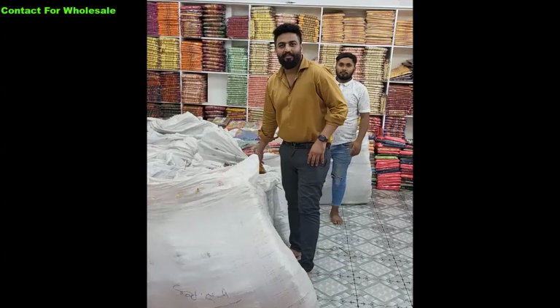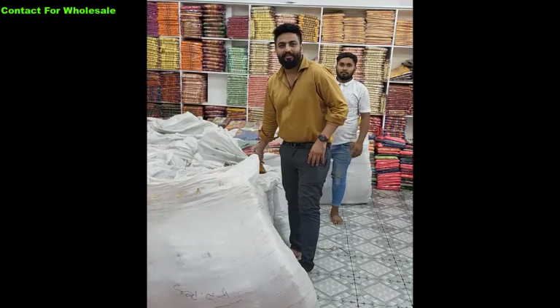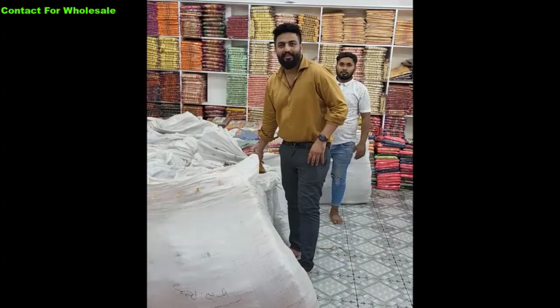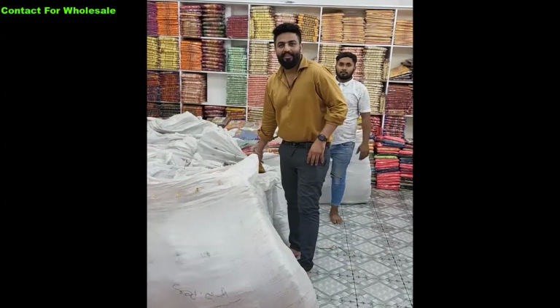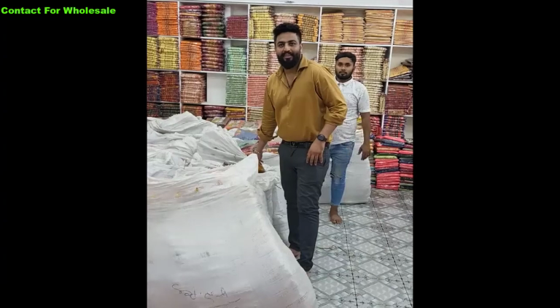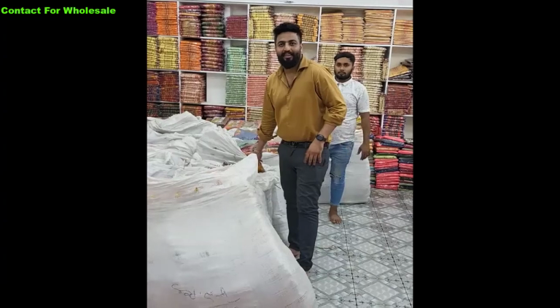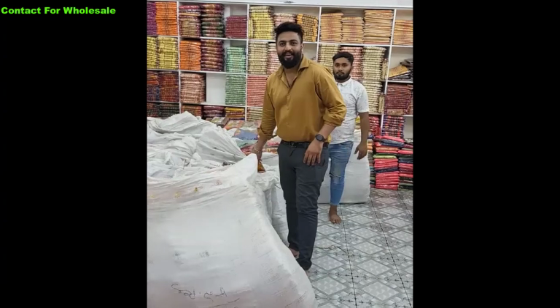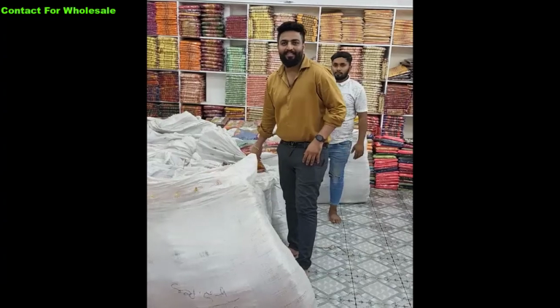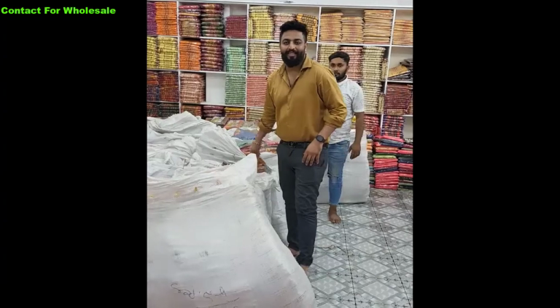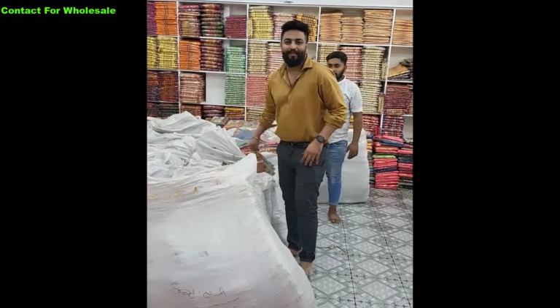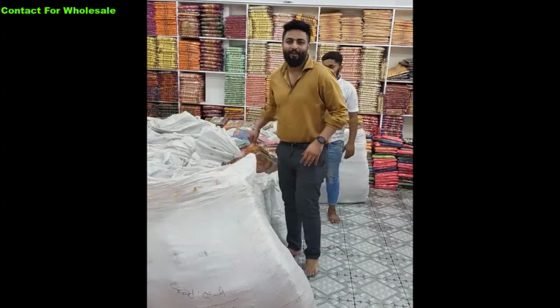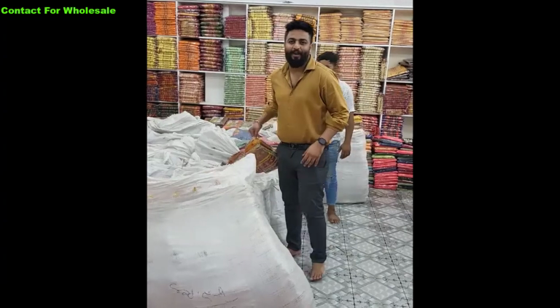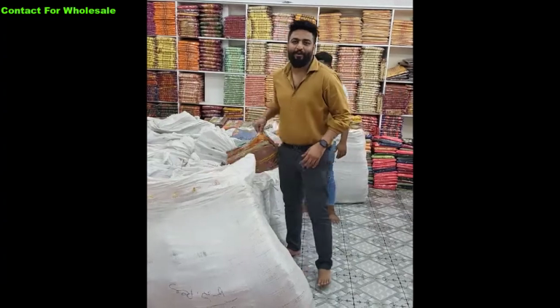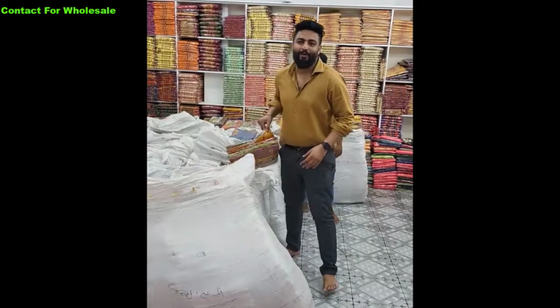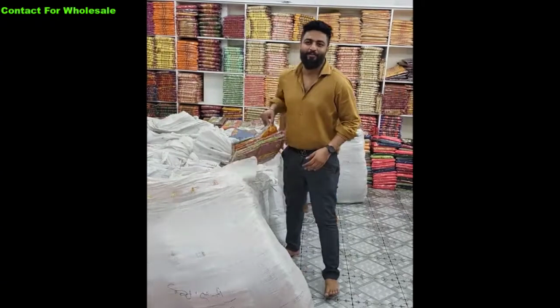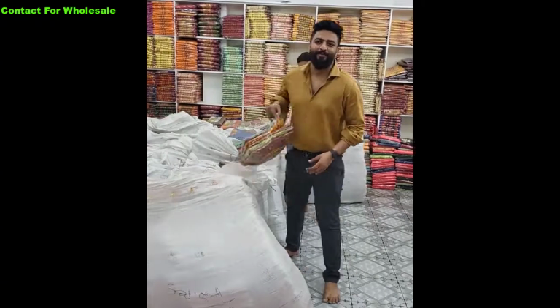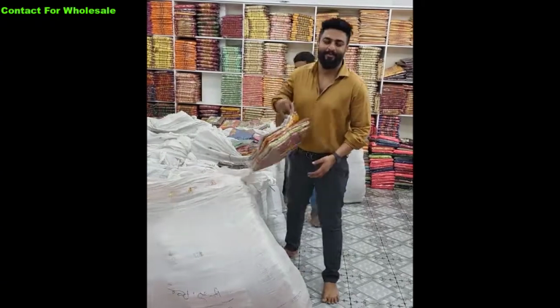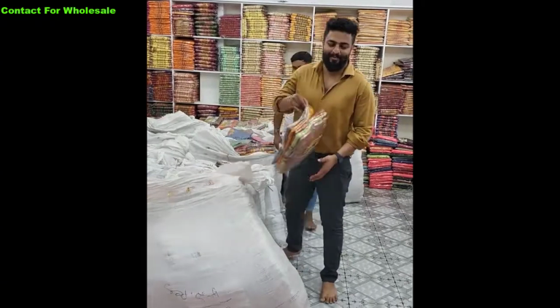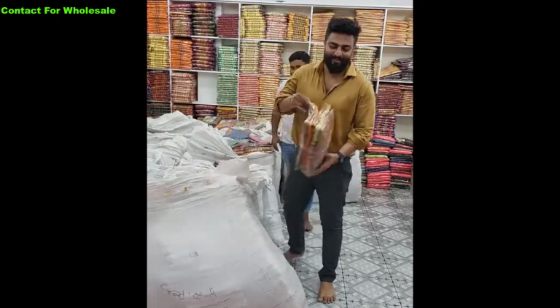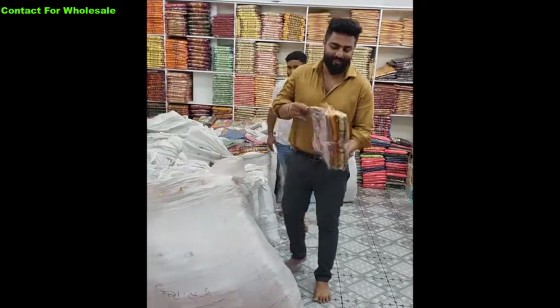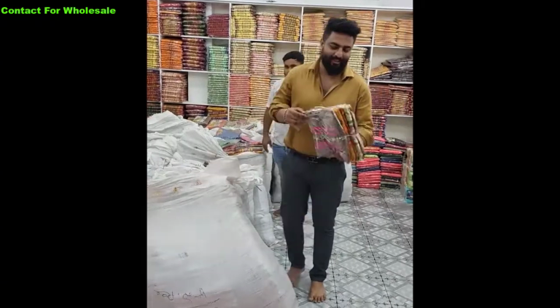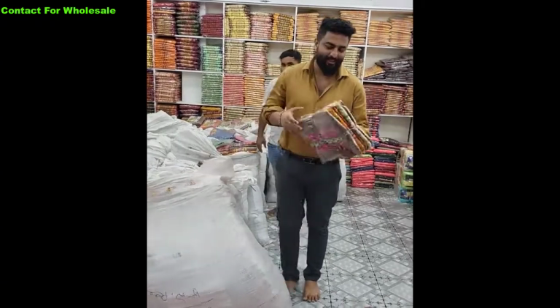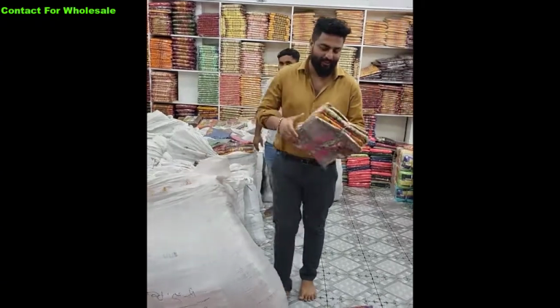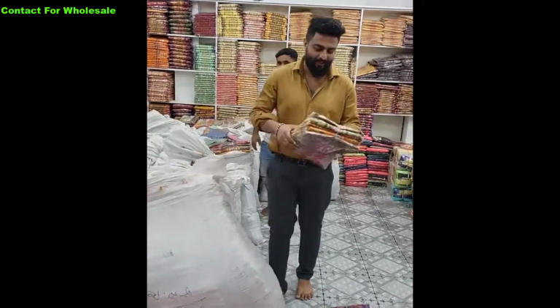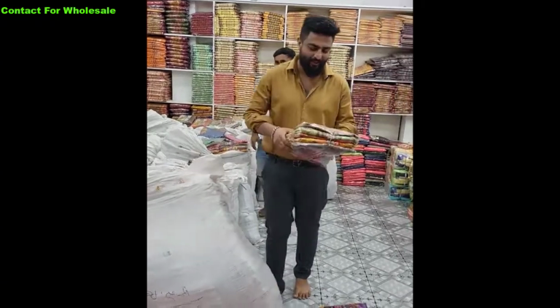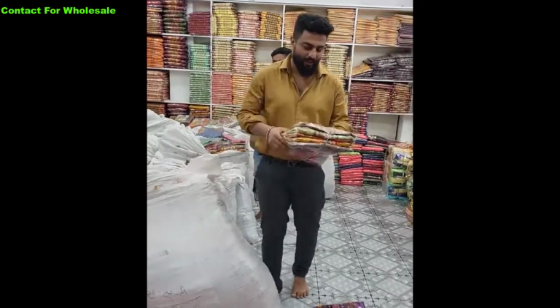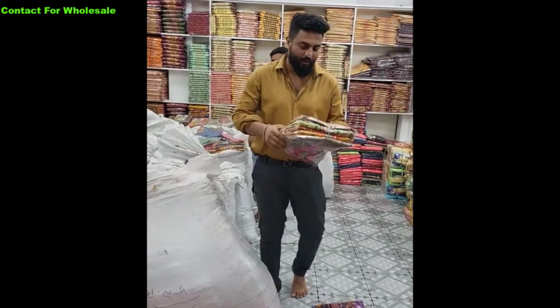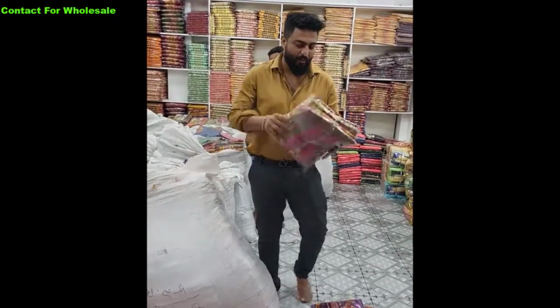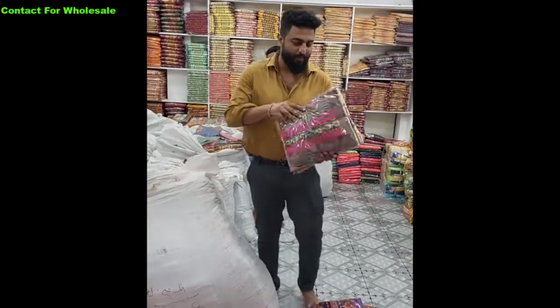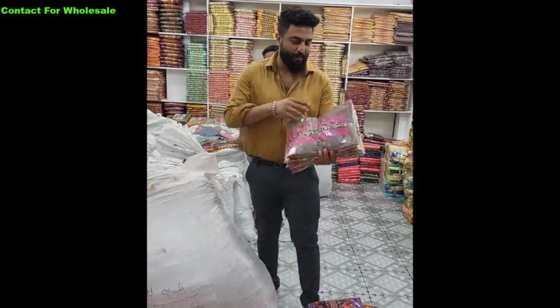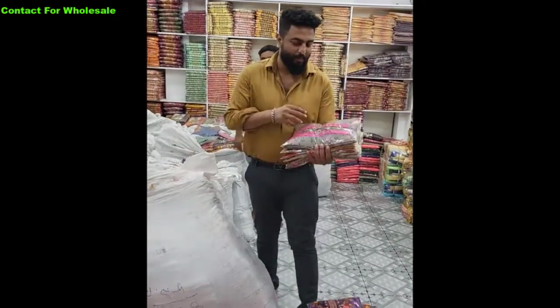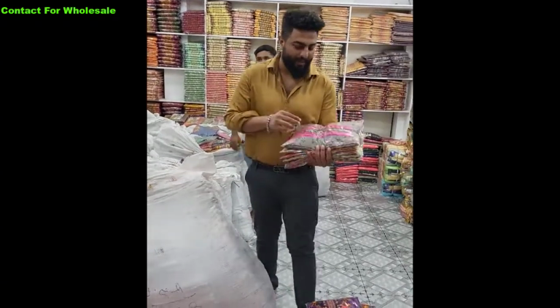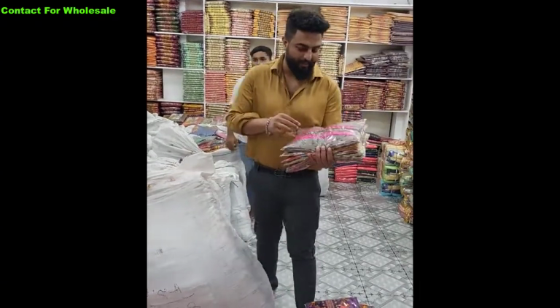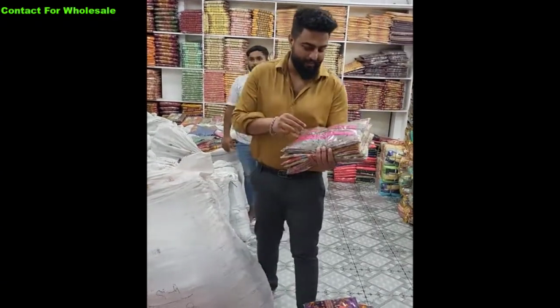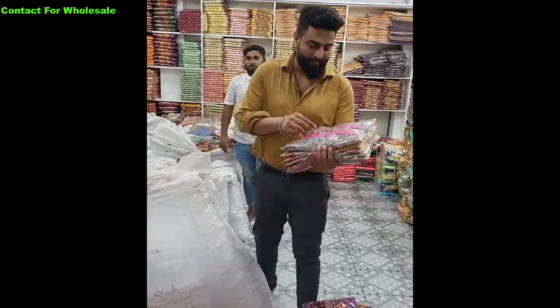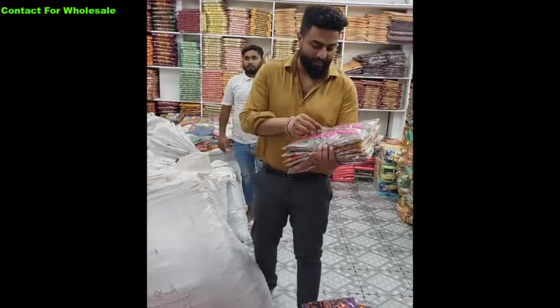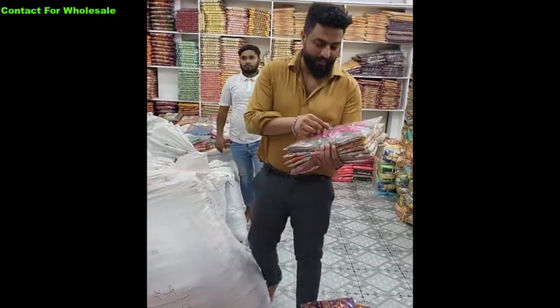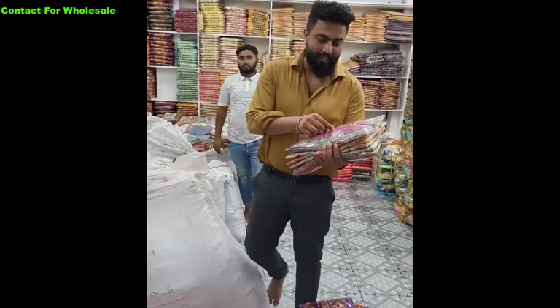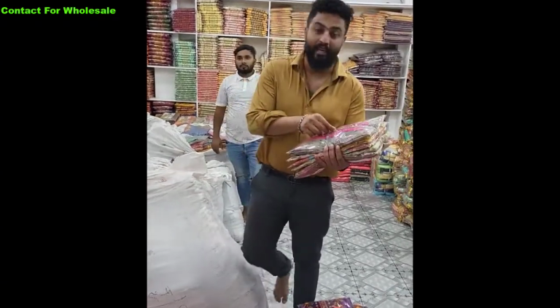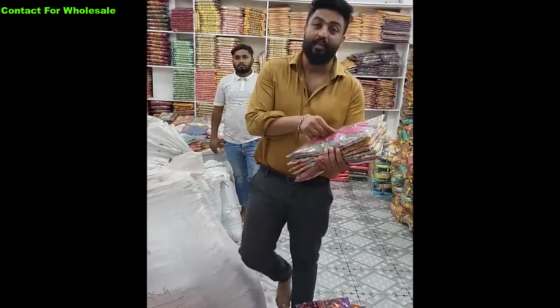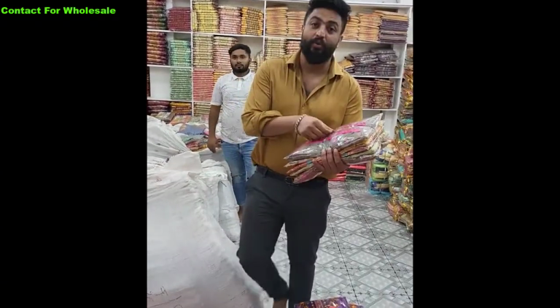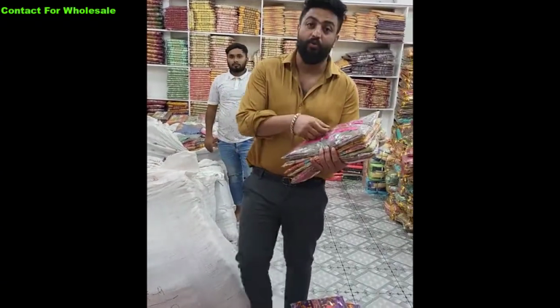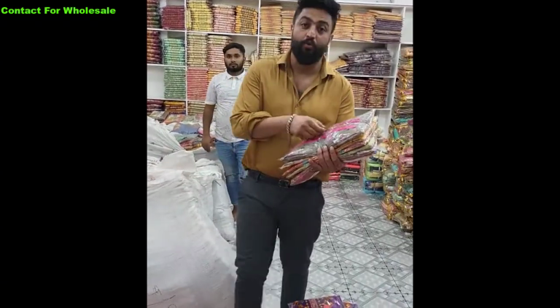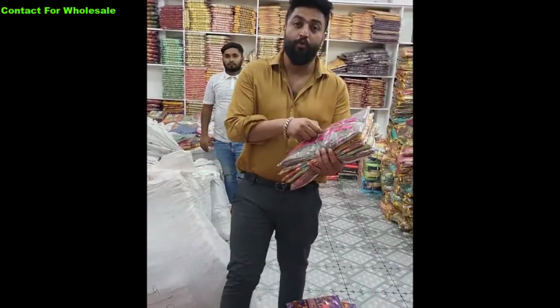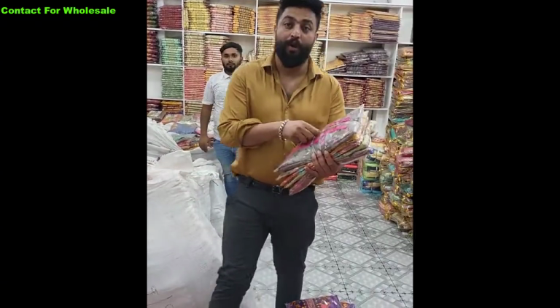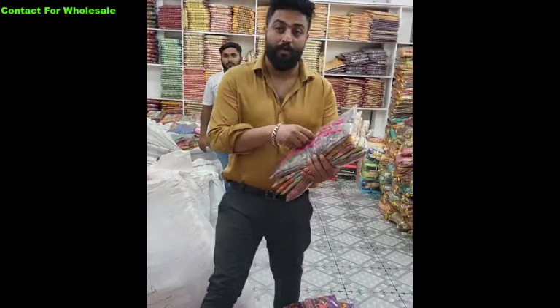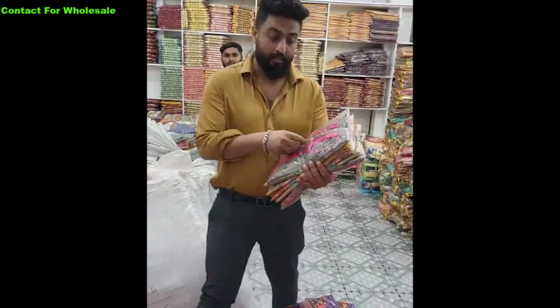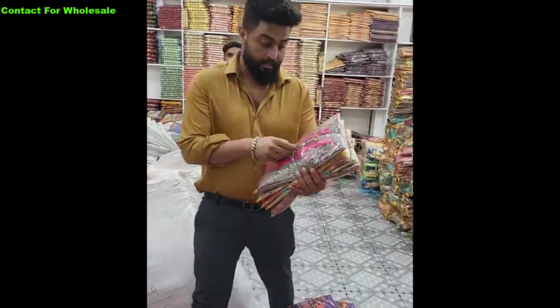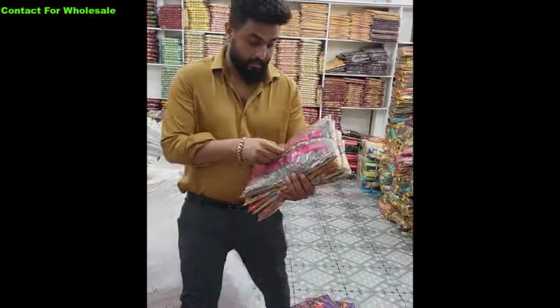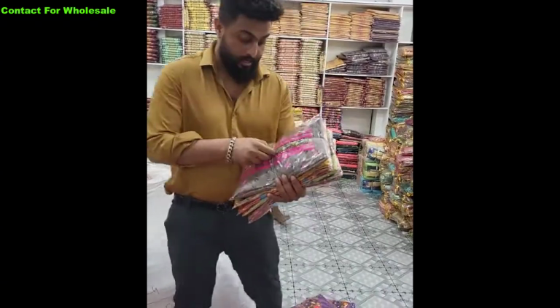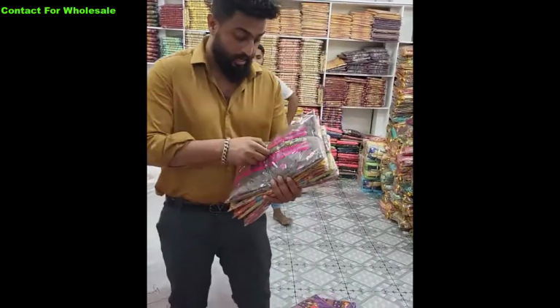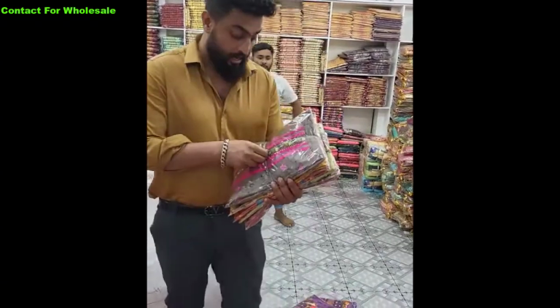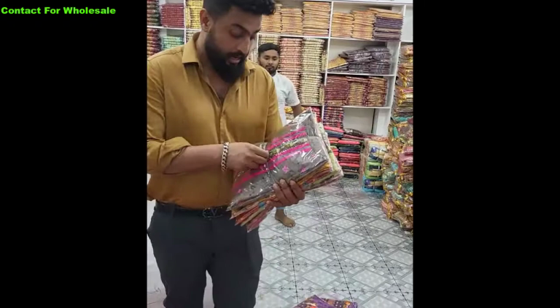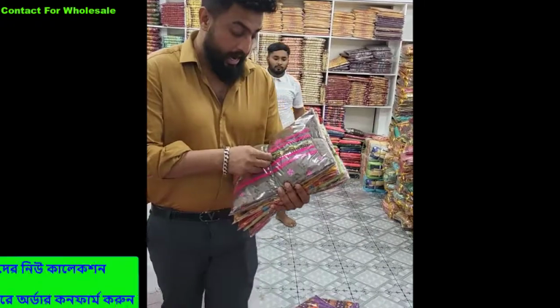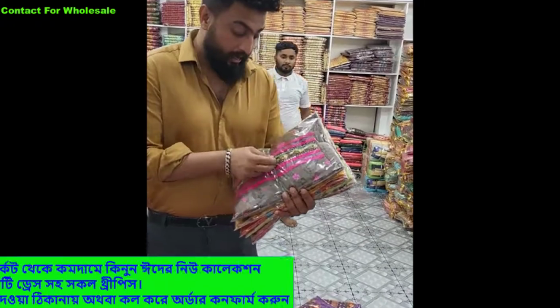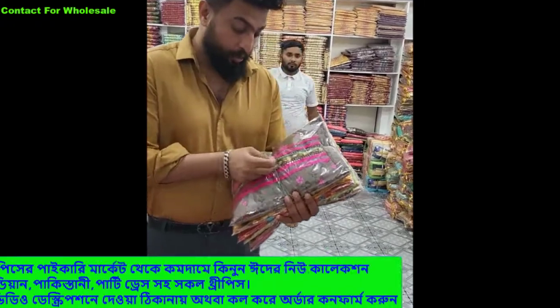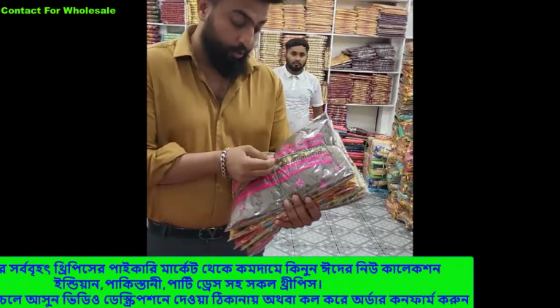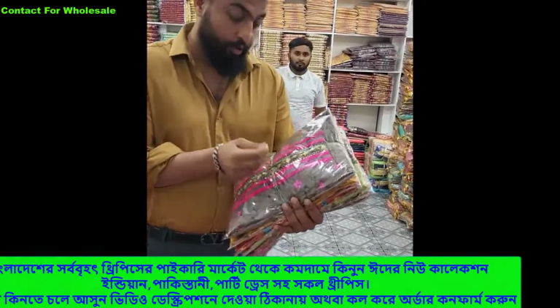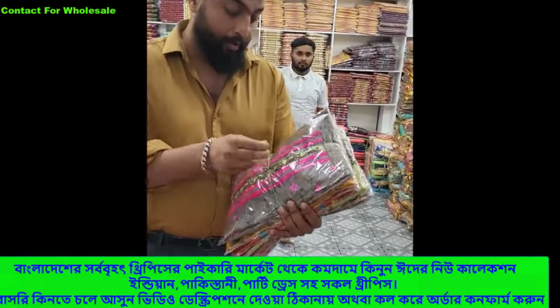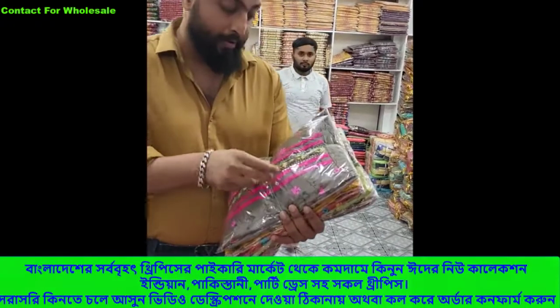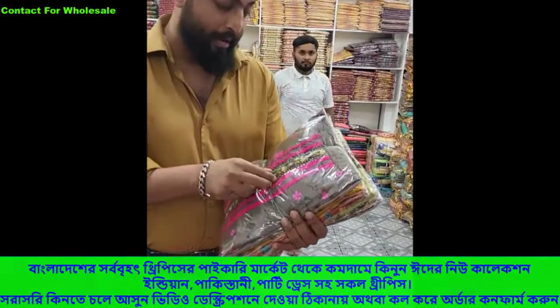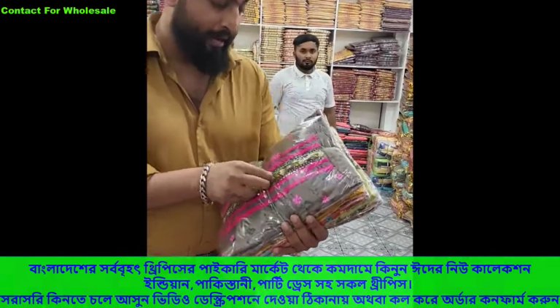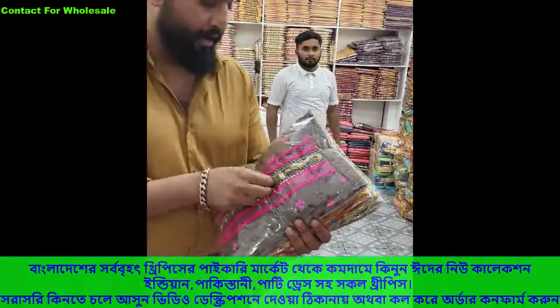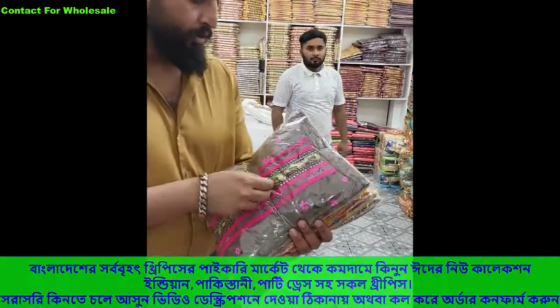Assalamu alaikum. This is the best thing for me. Thank you for having me.